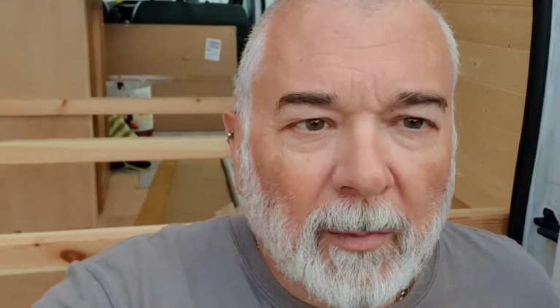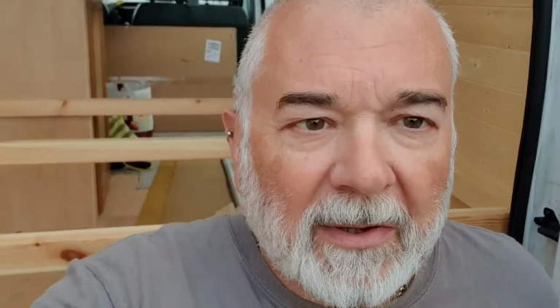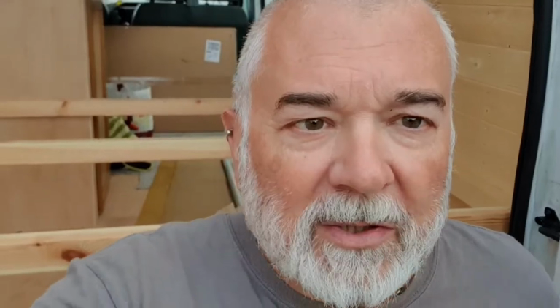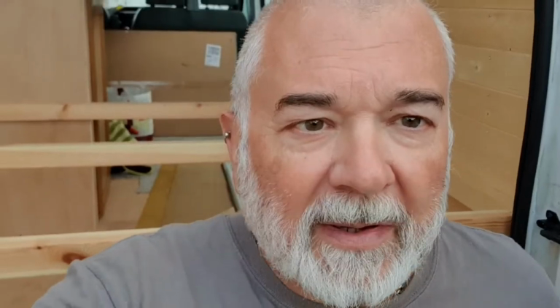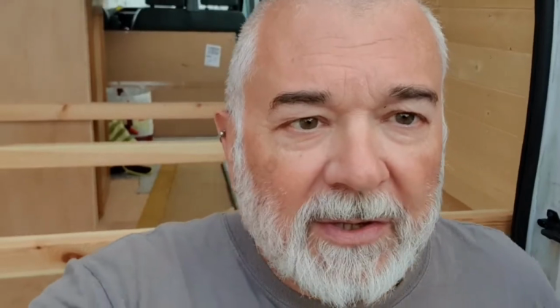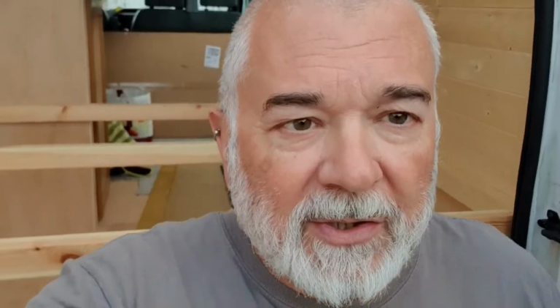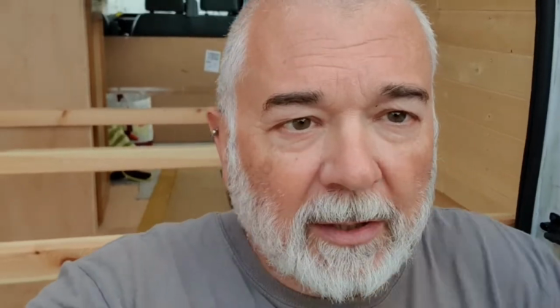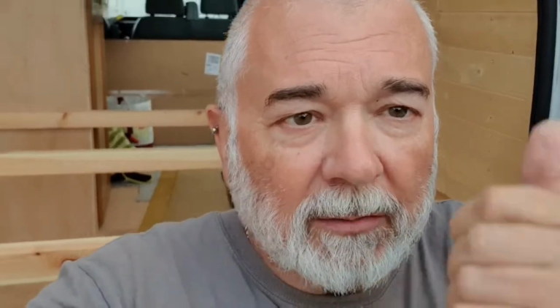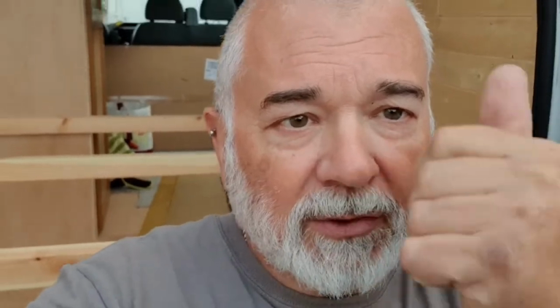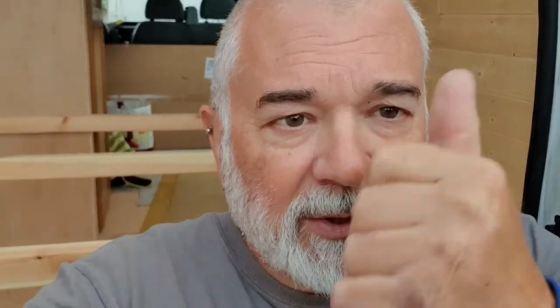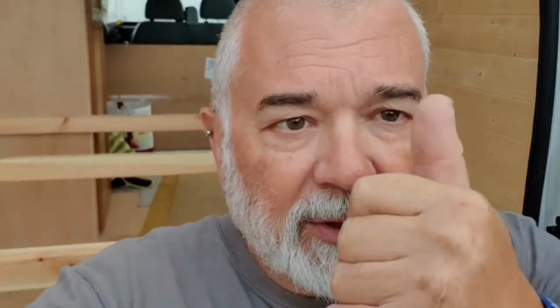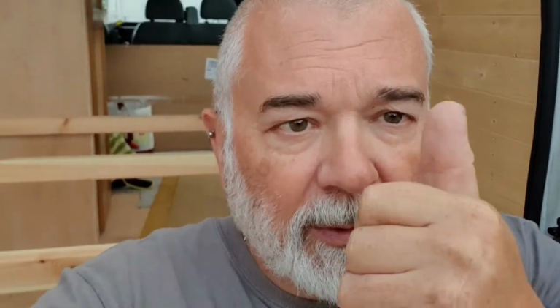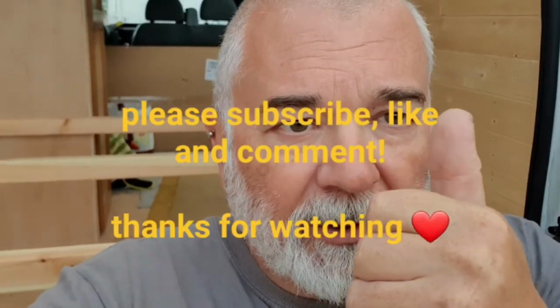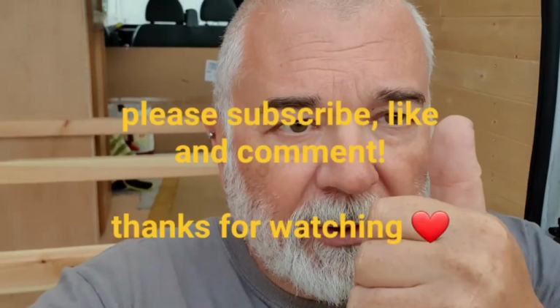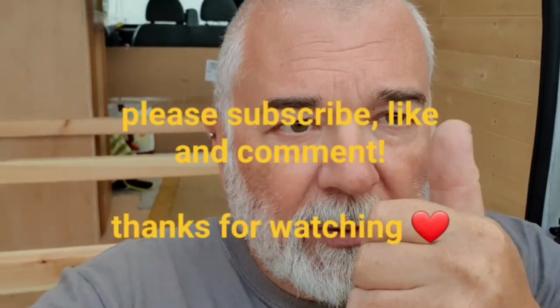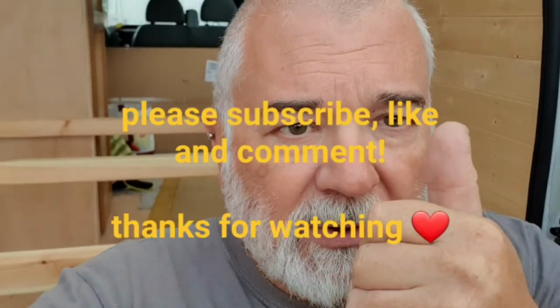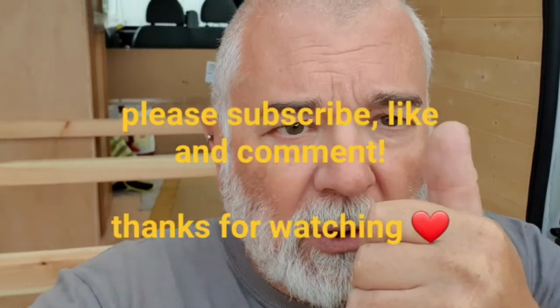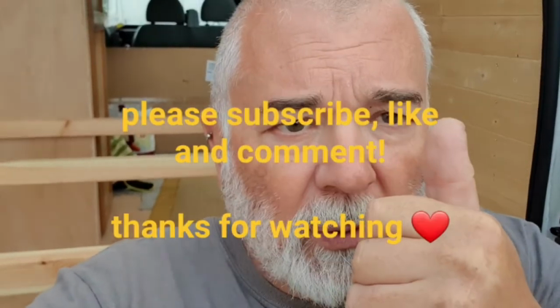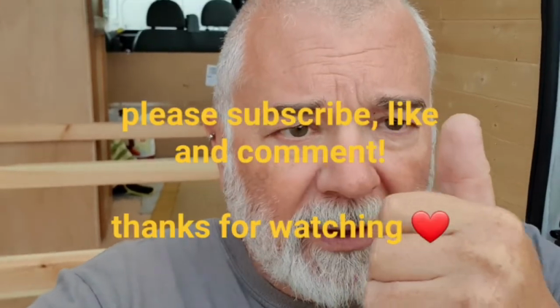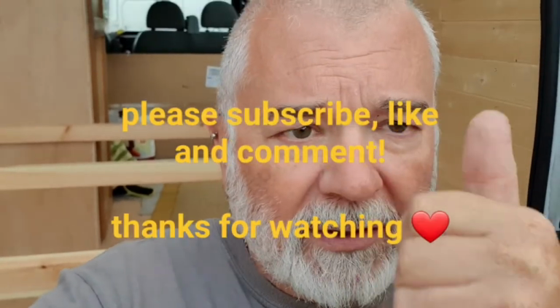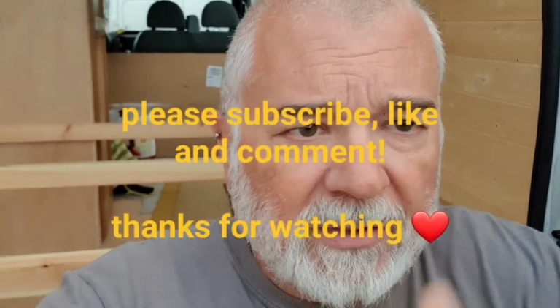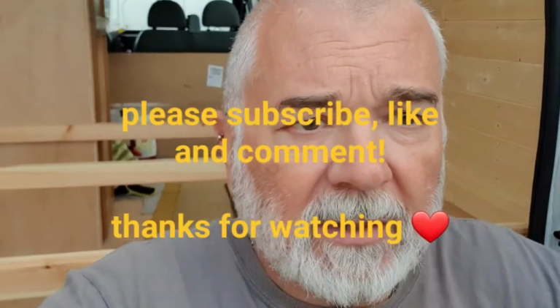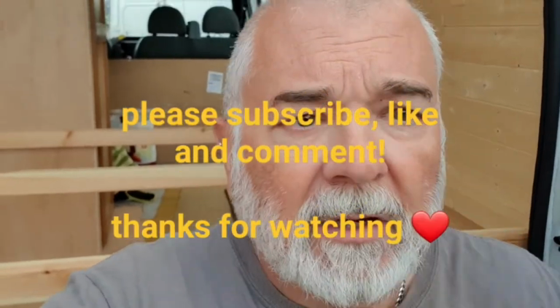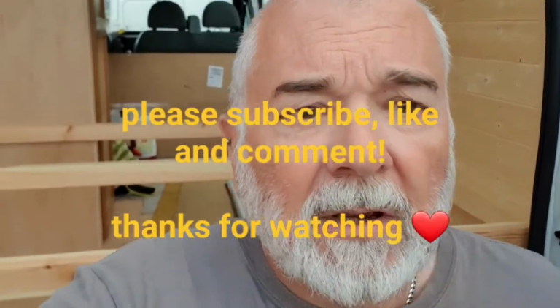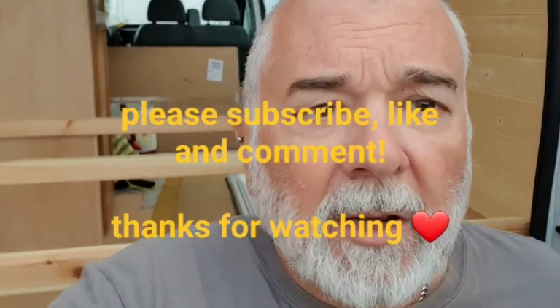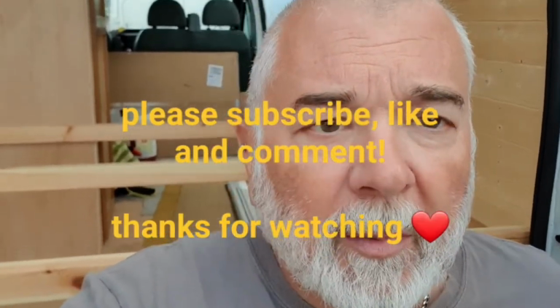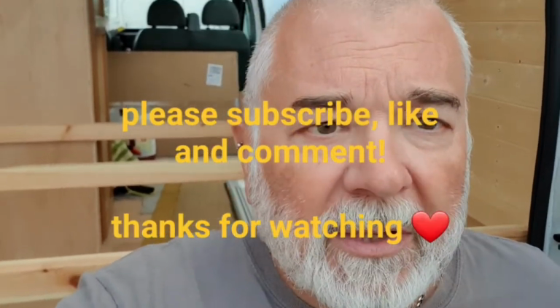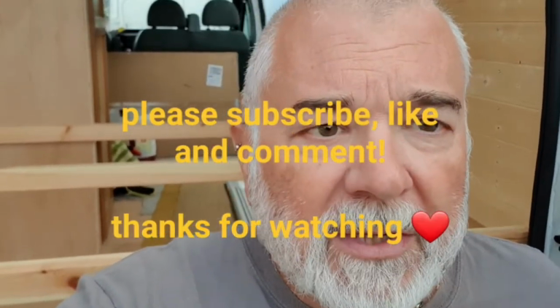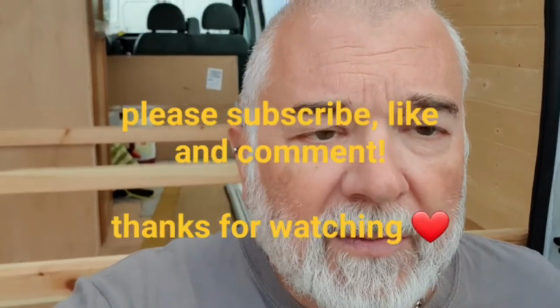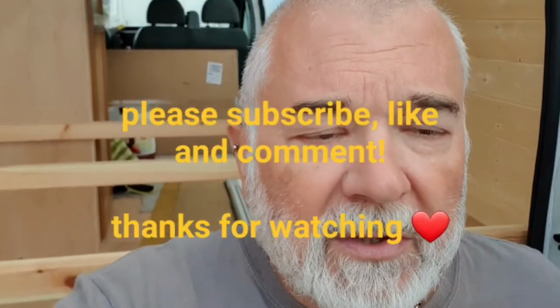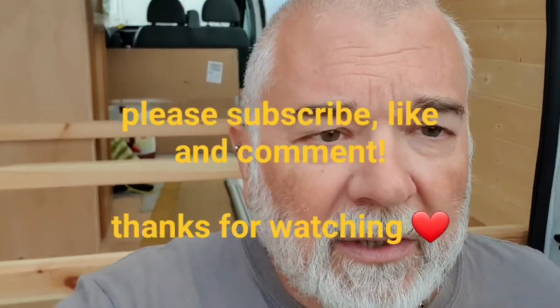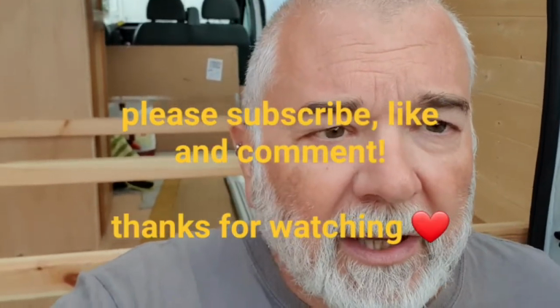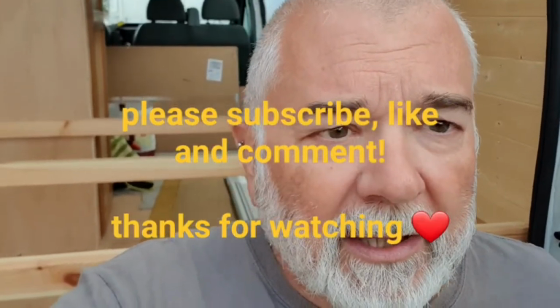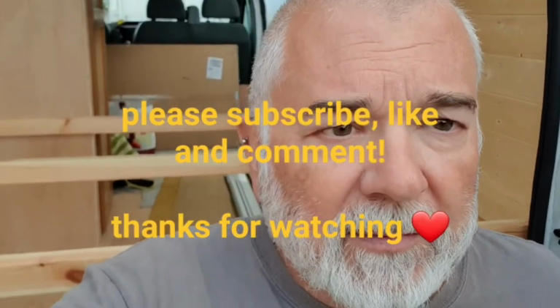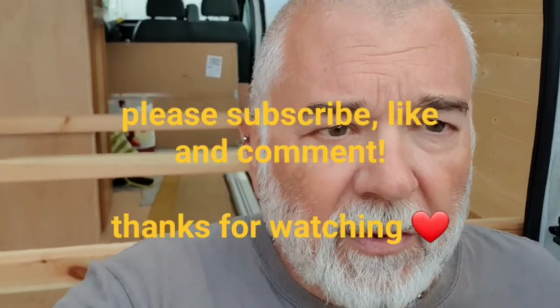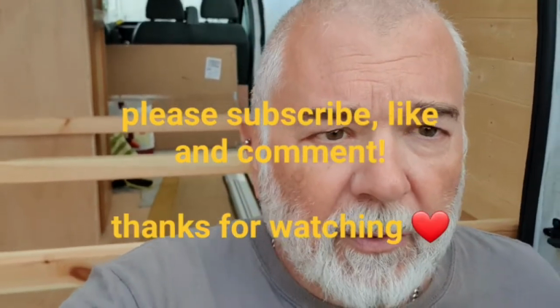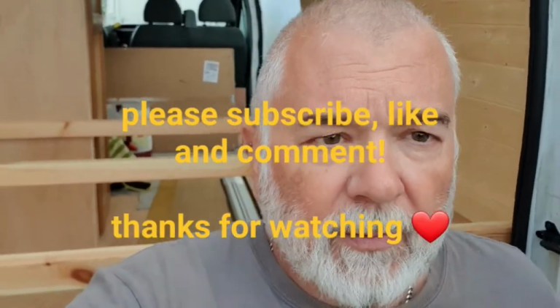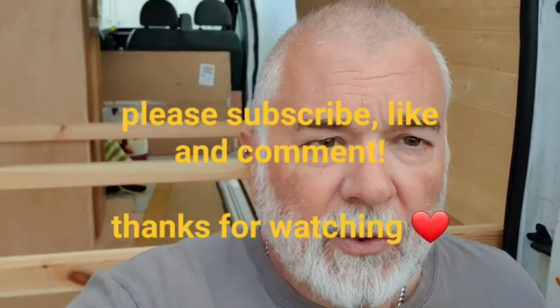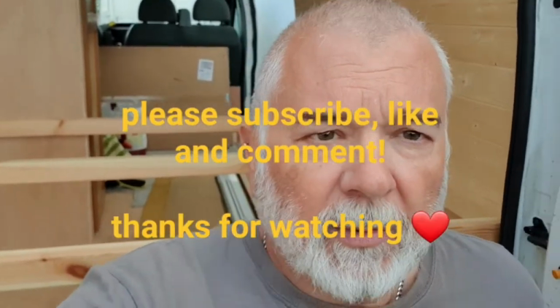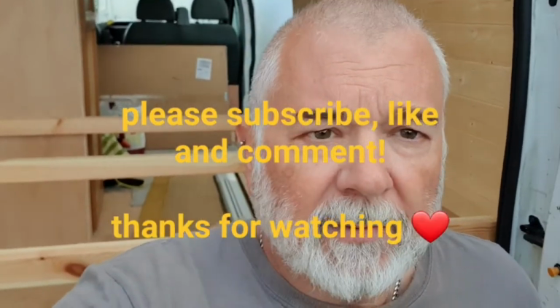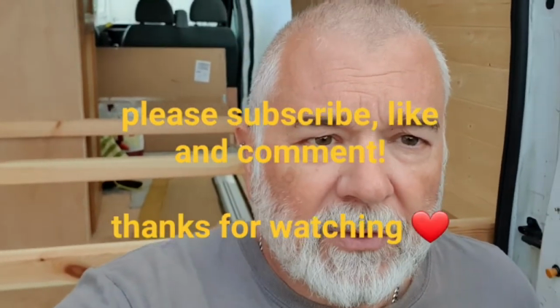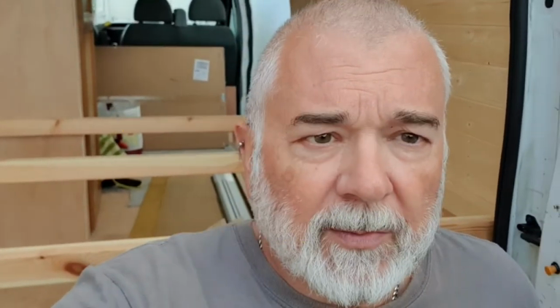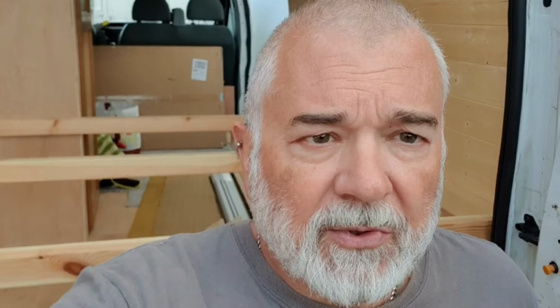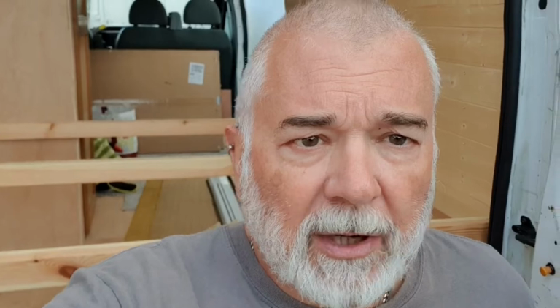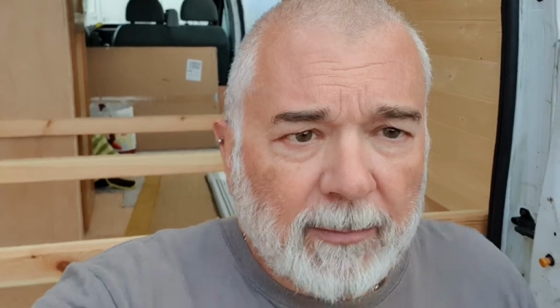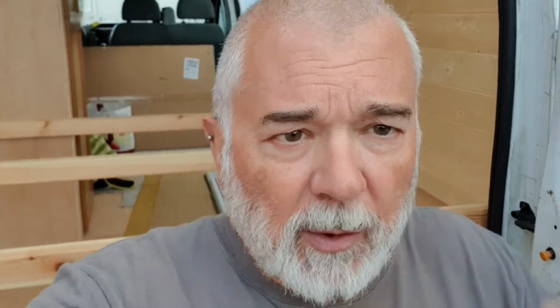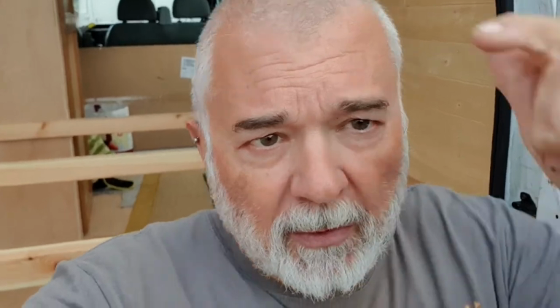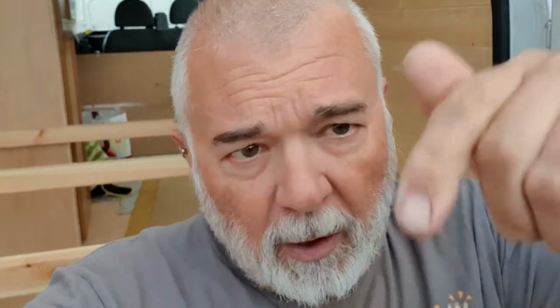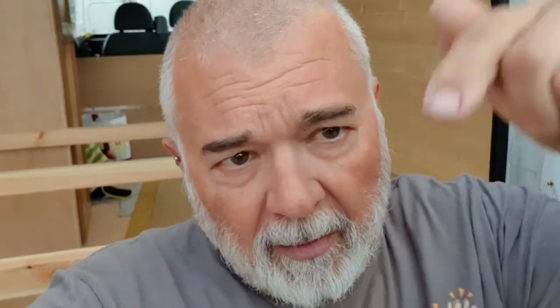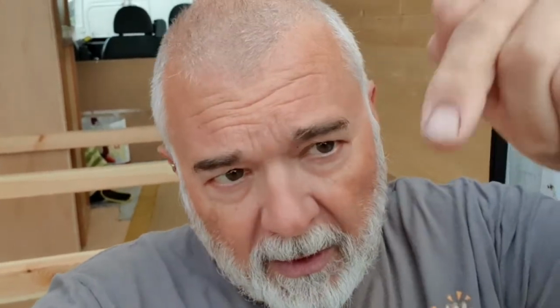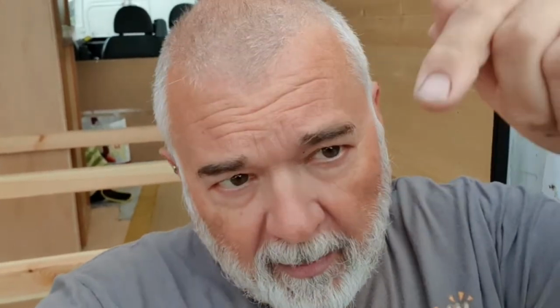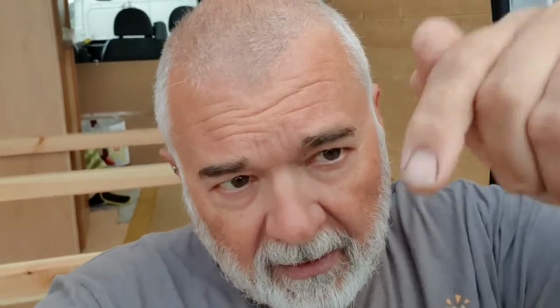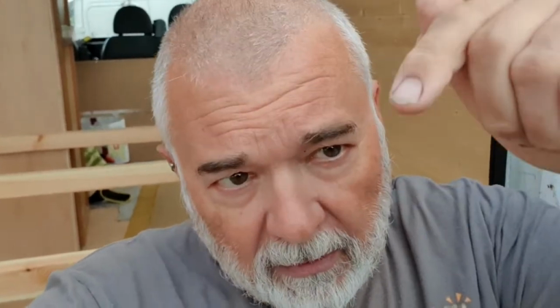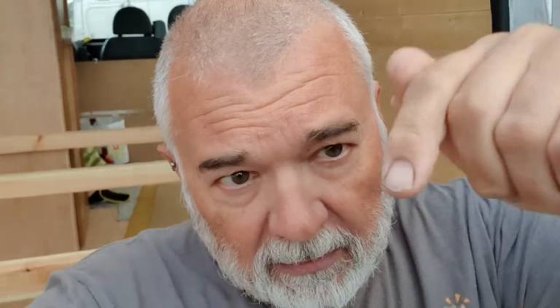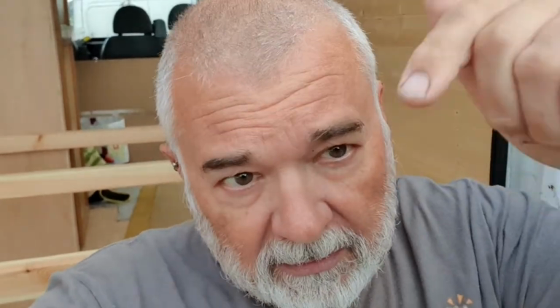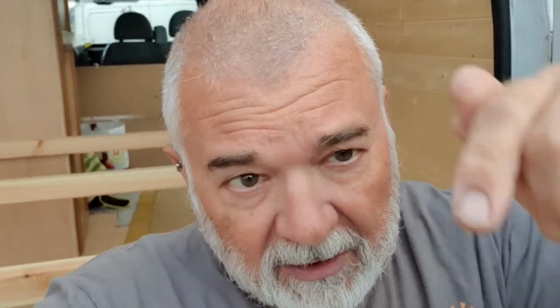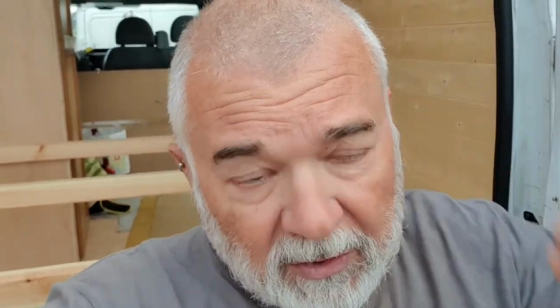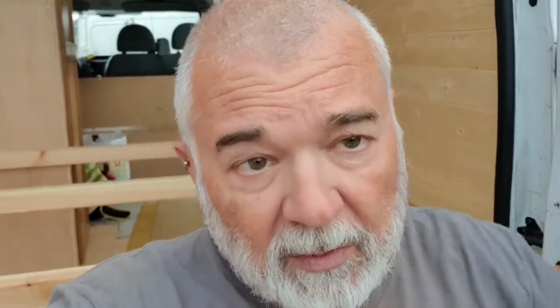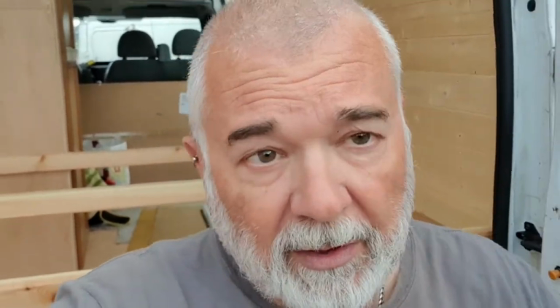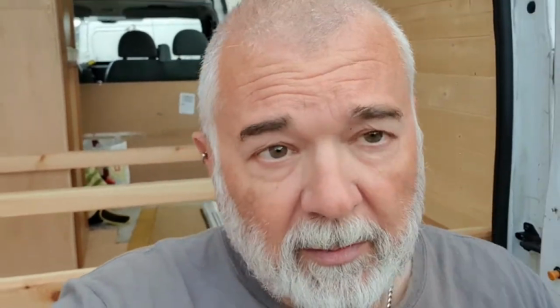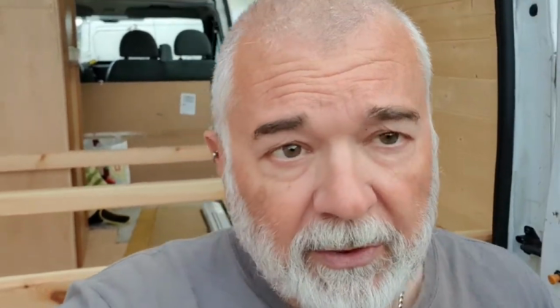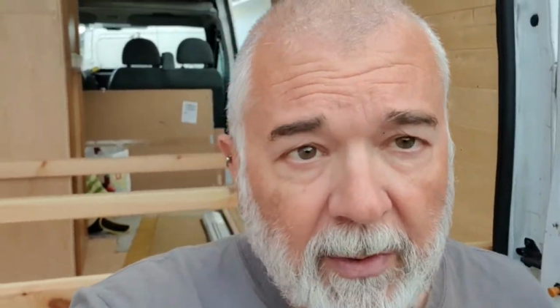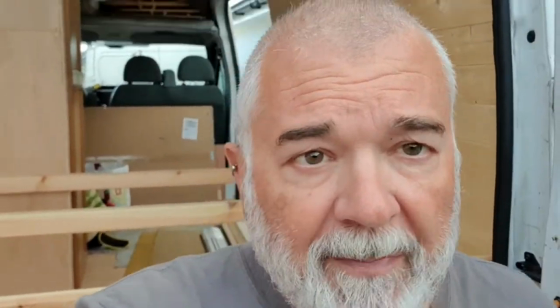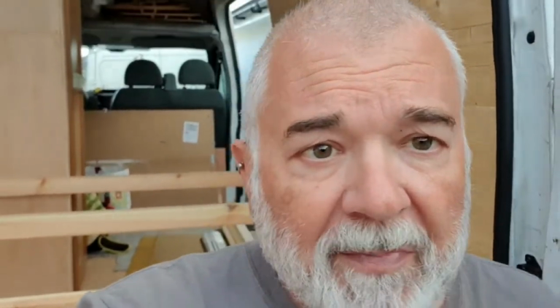Welcome back to Betty's channel, she's doing the do as always. Please give us a like, give us a thumbs up, give us a subscribe, drop a comment down below, tell us what you think we're doing.